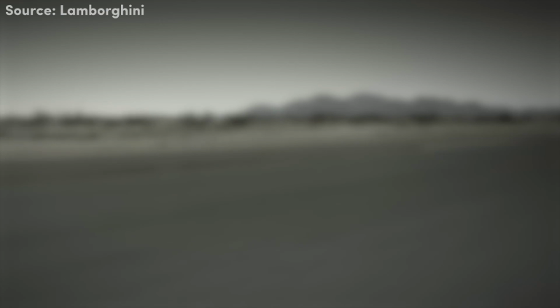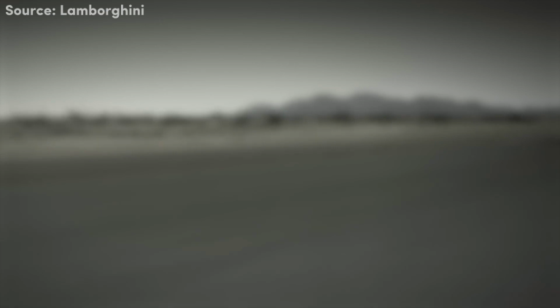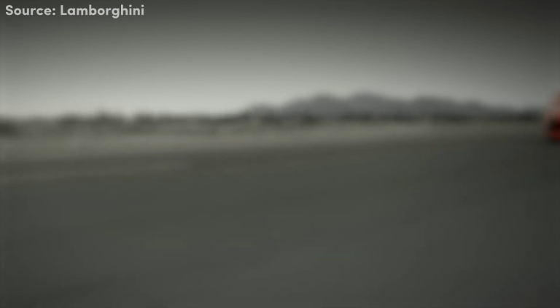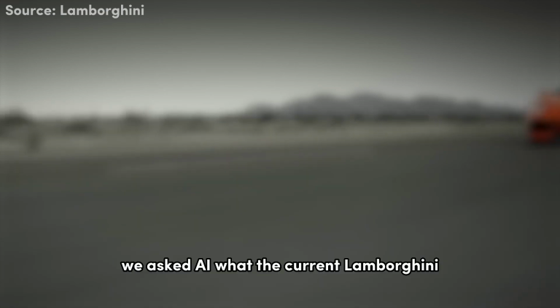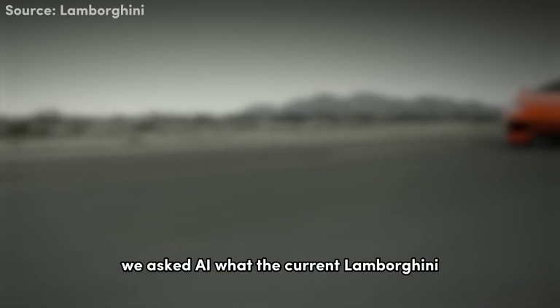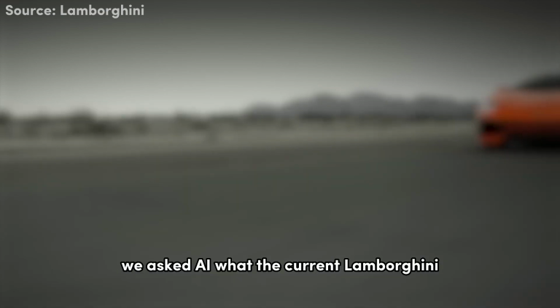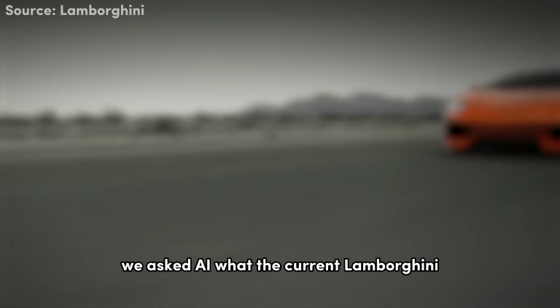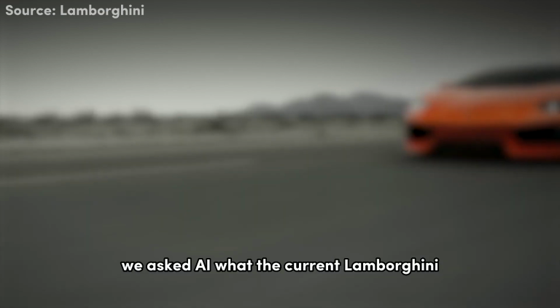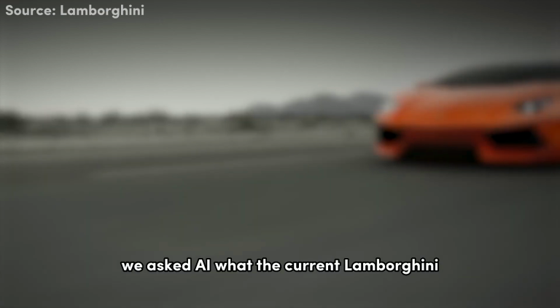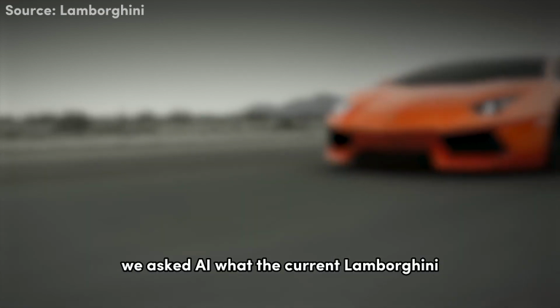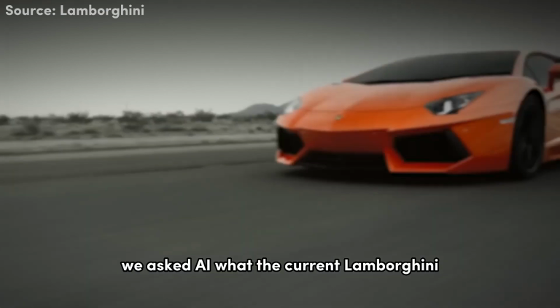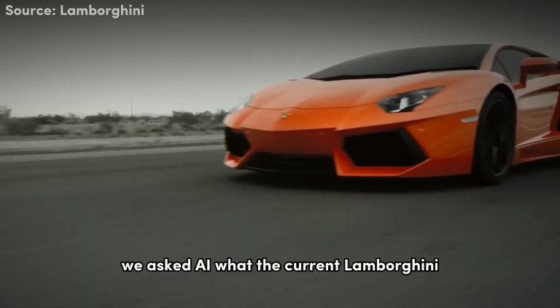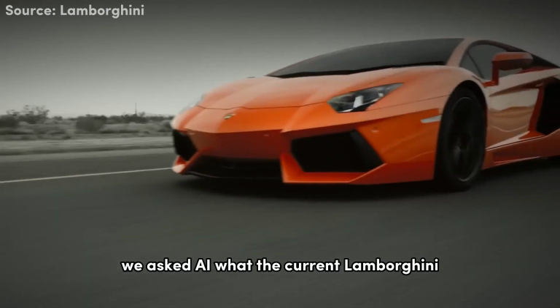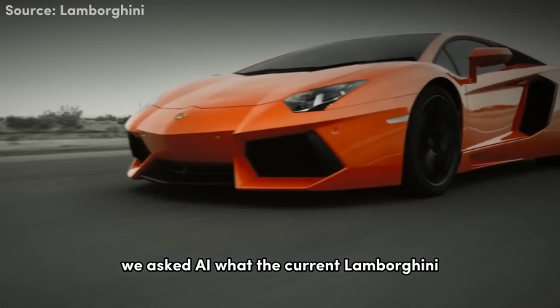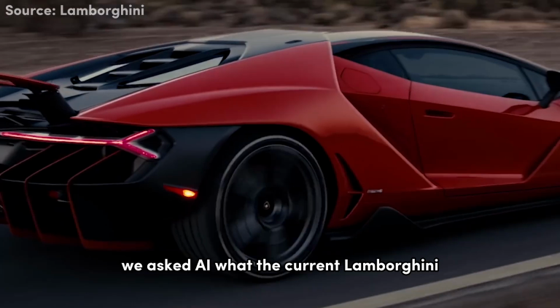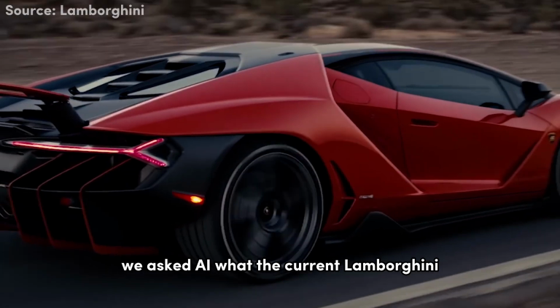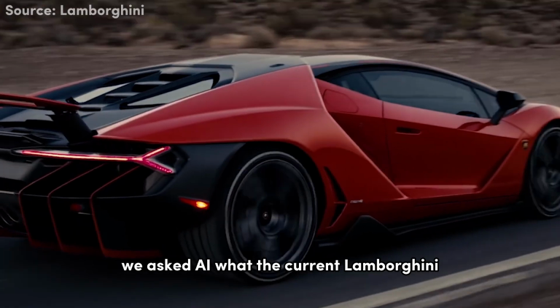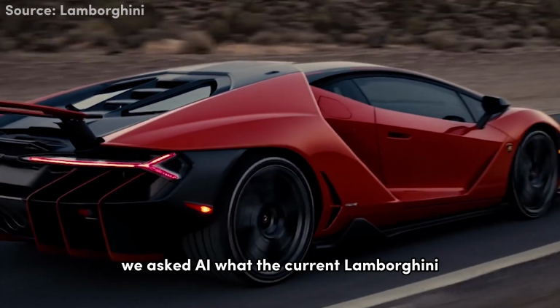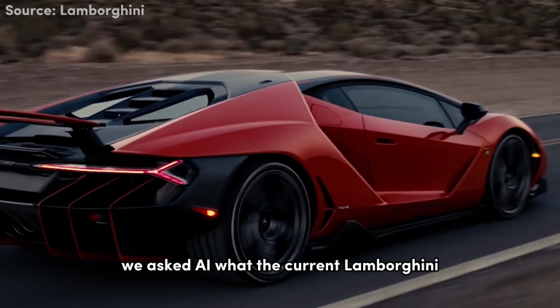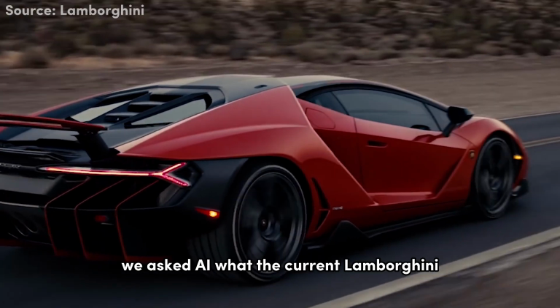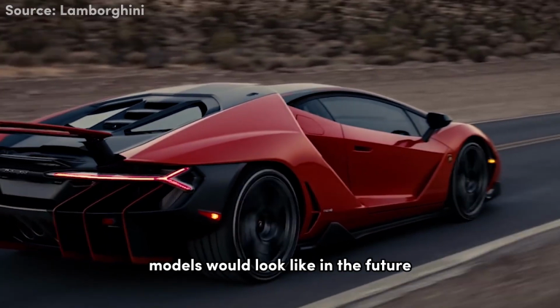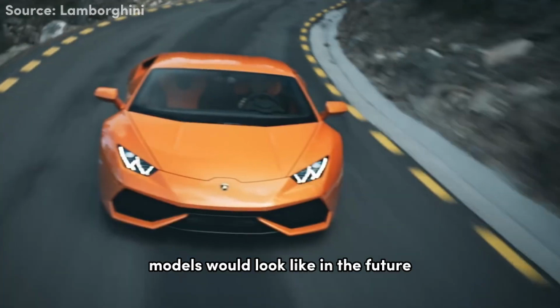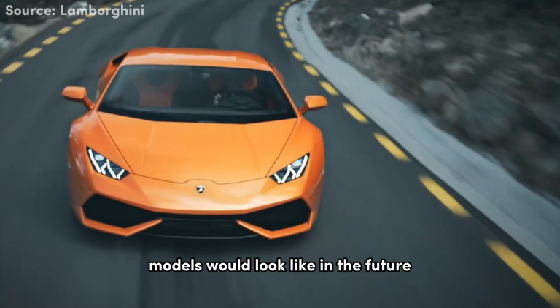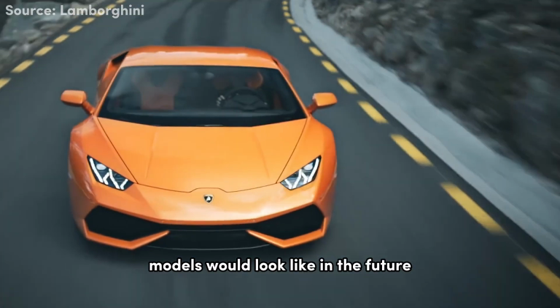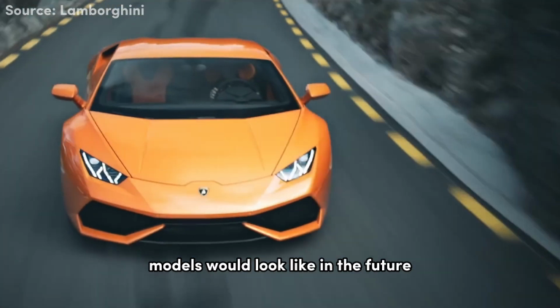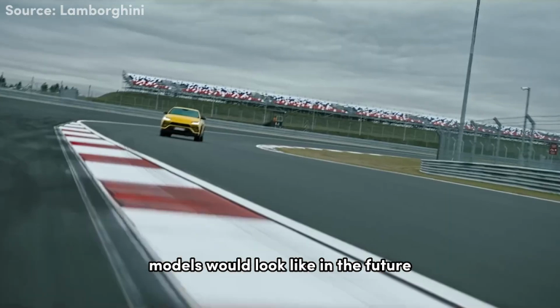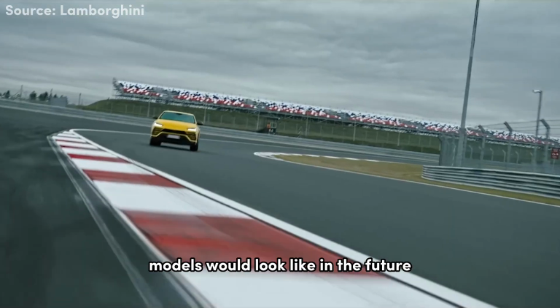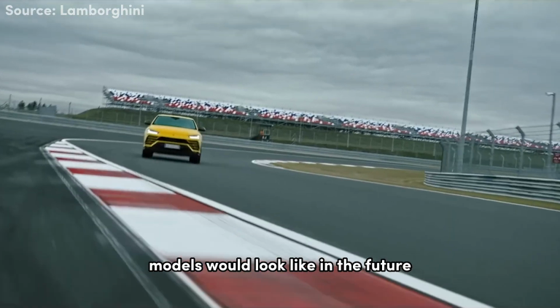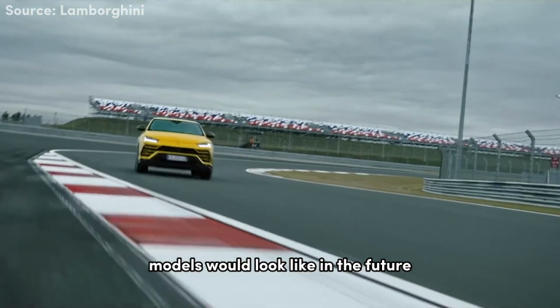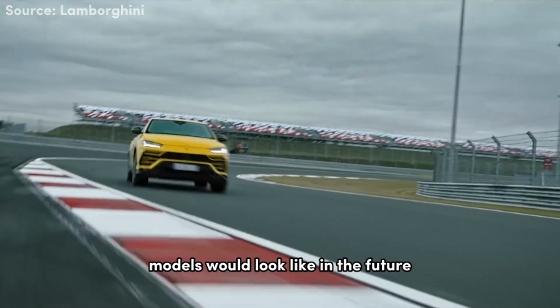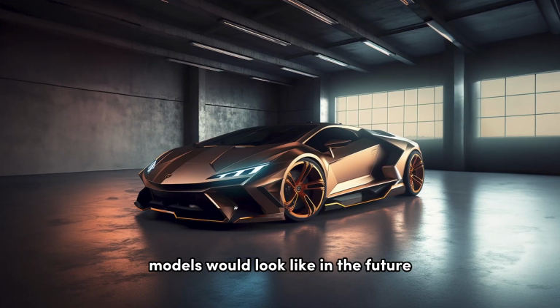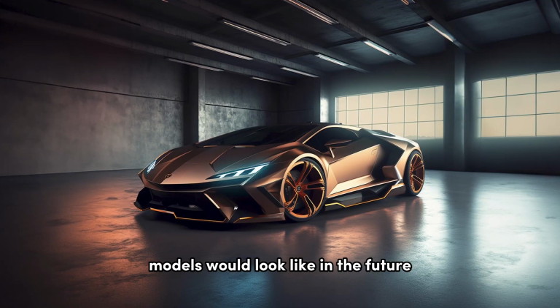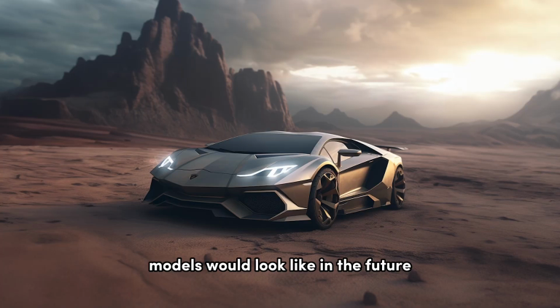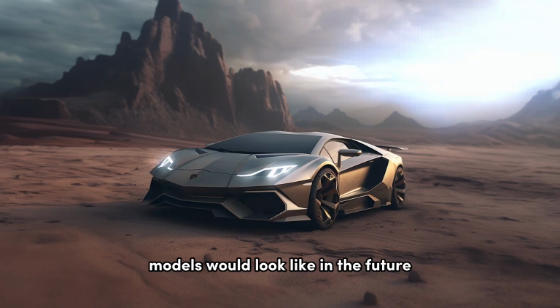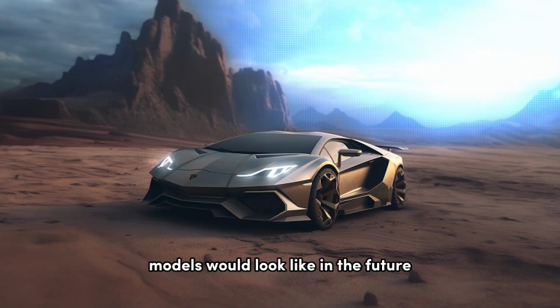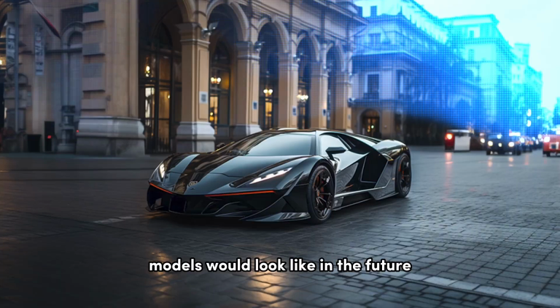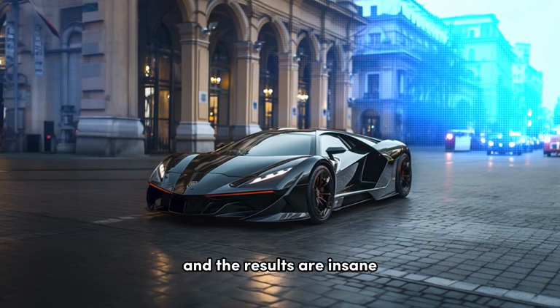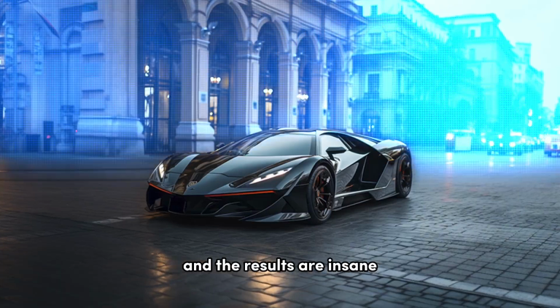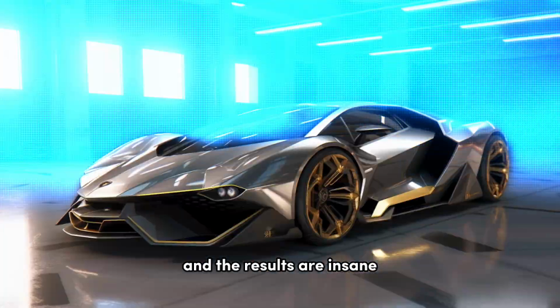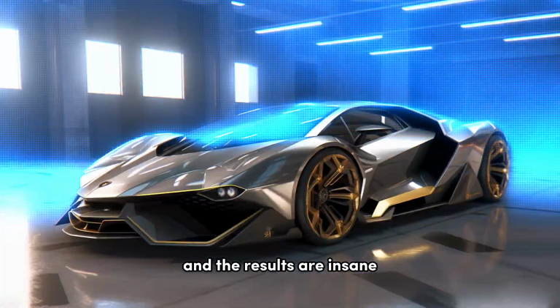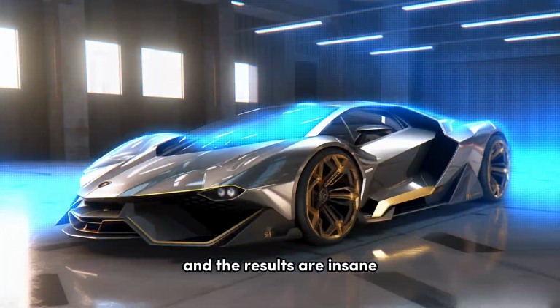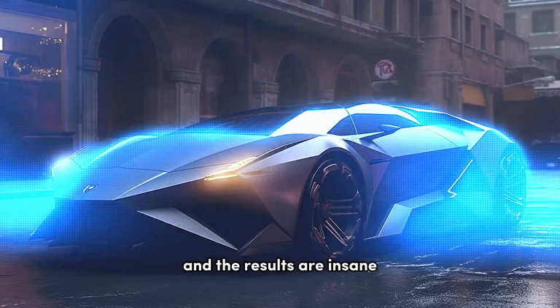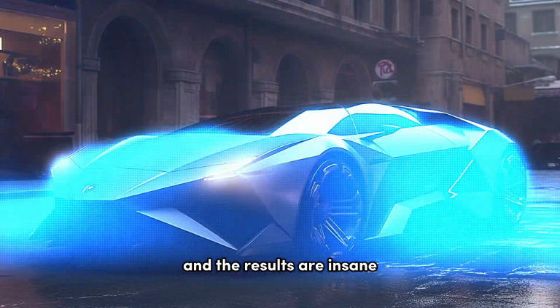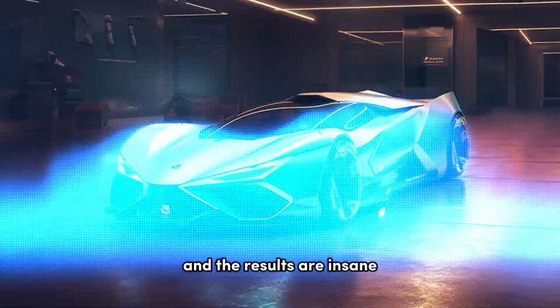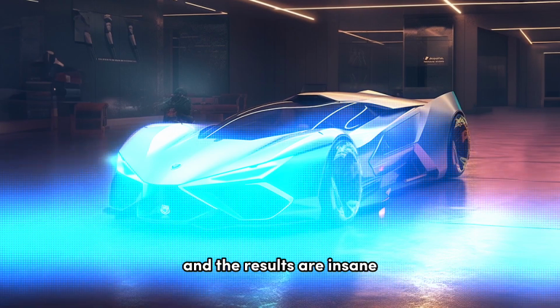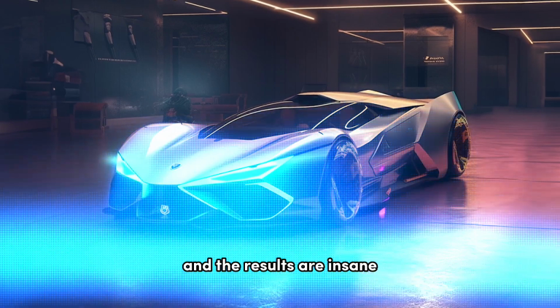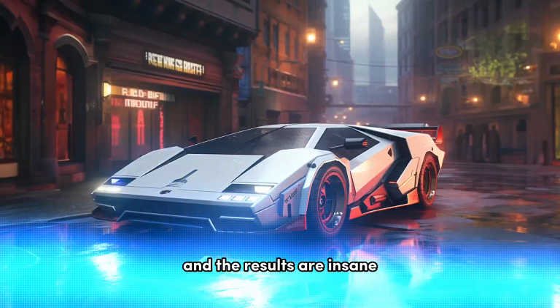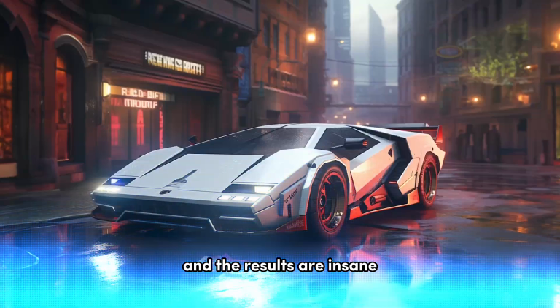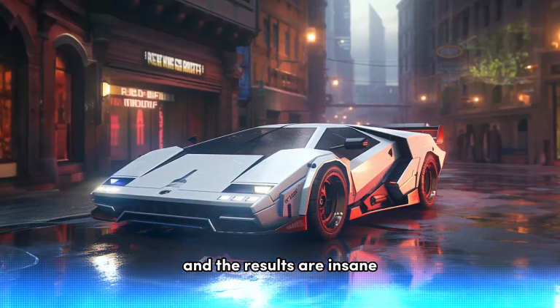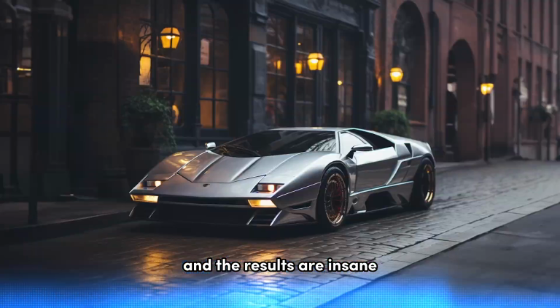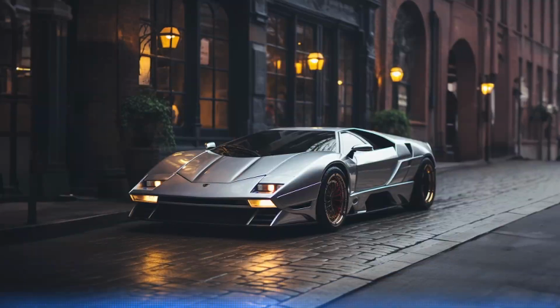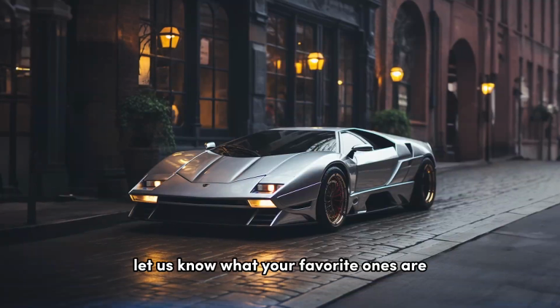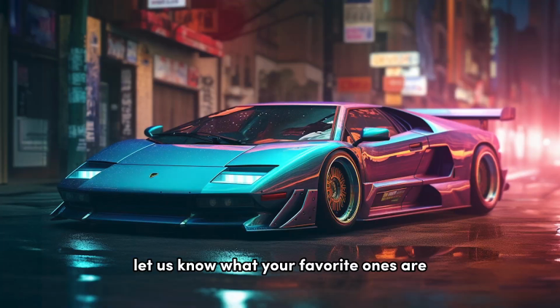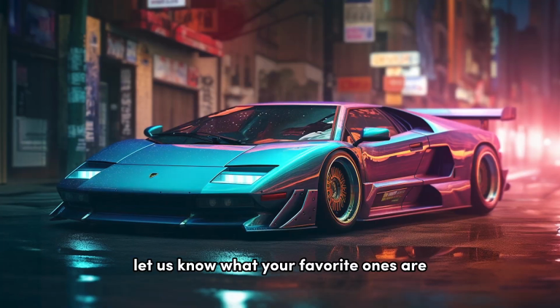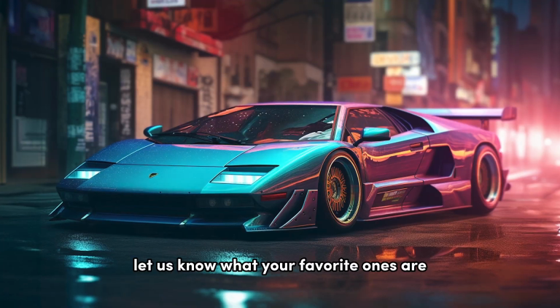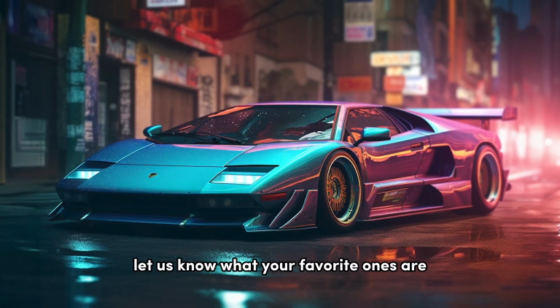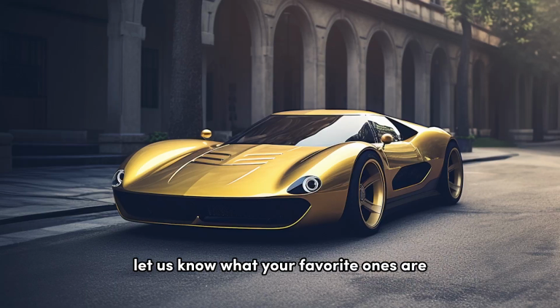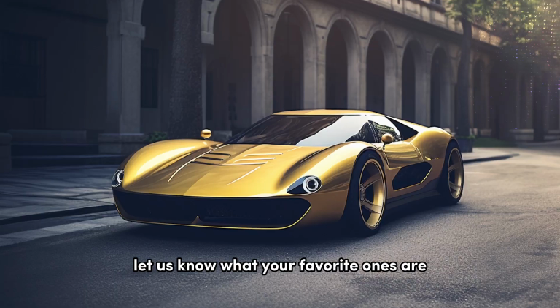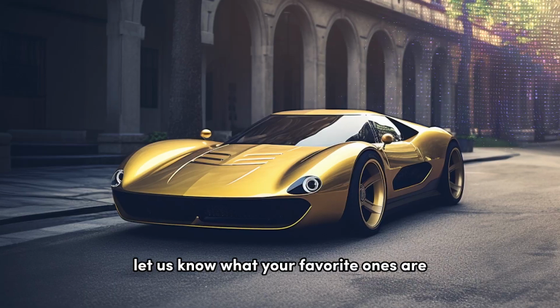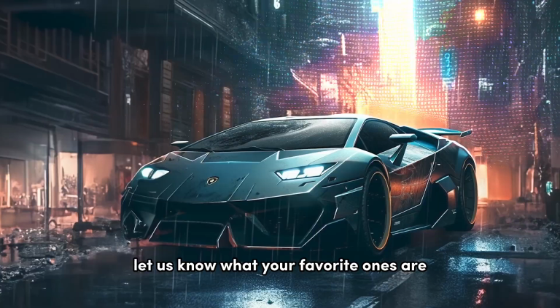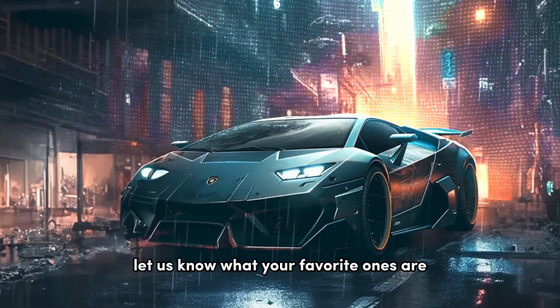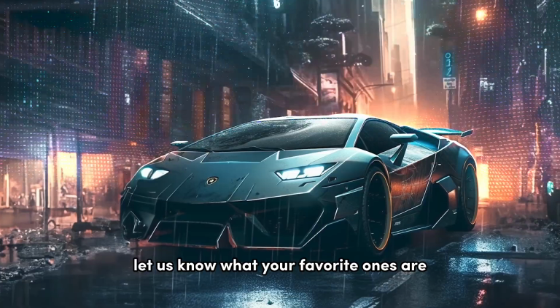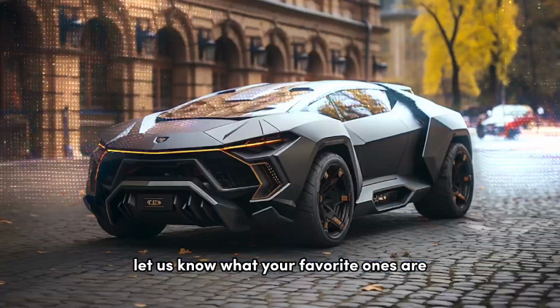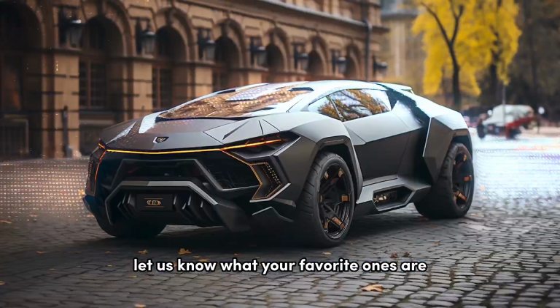We asked AI what the current Lamborghini models would look like in the future, and the results are insane. Let us know what your favorite ones are.